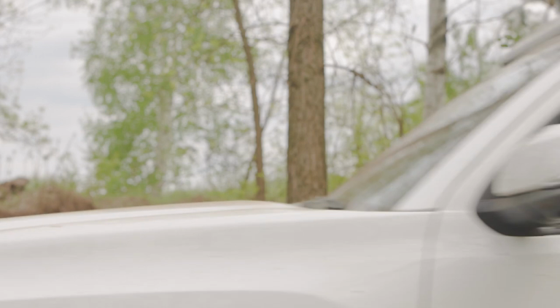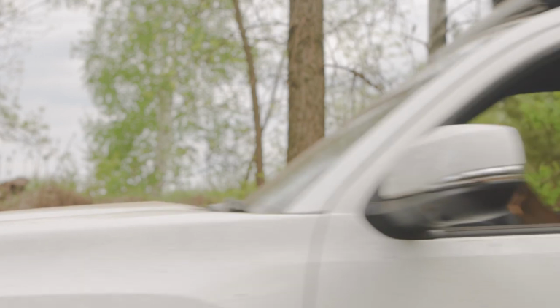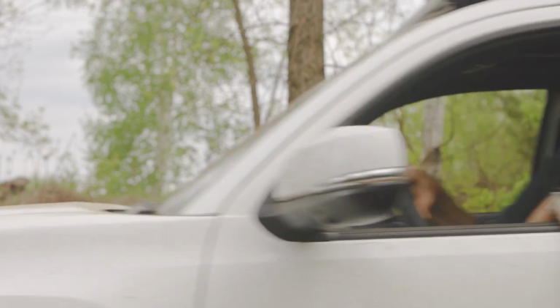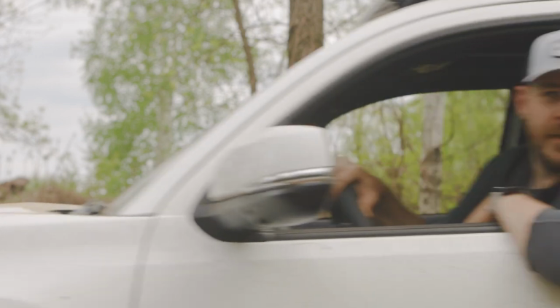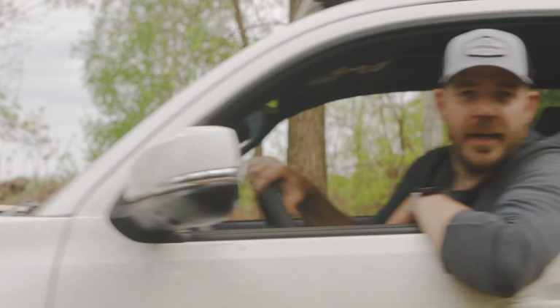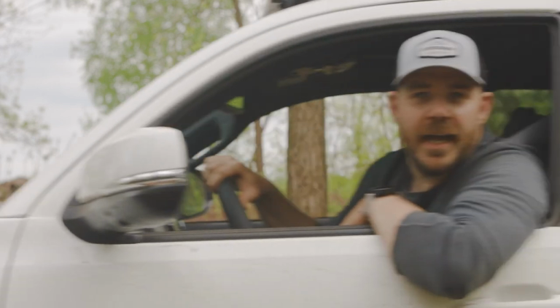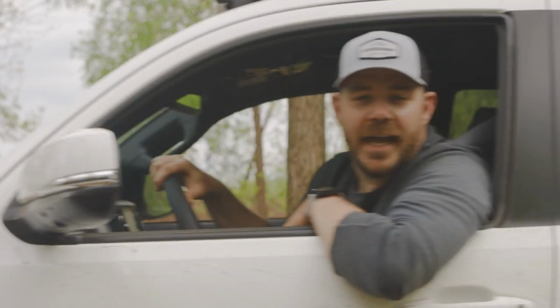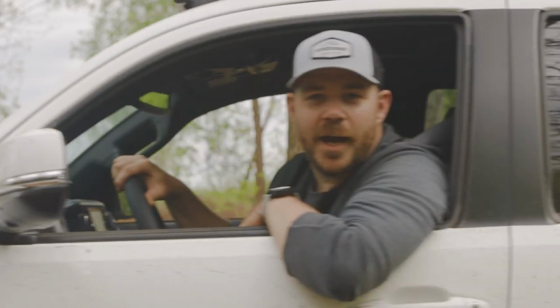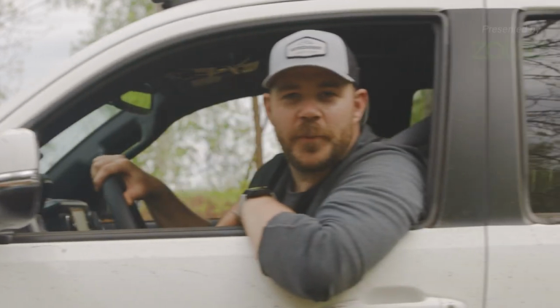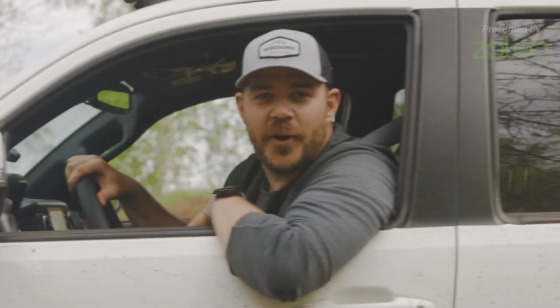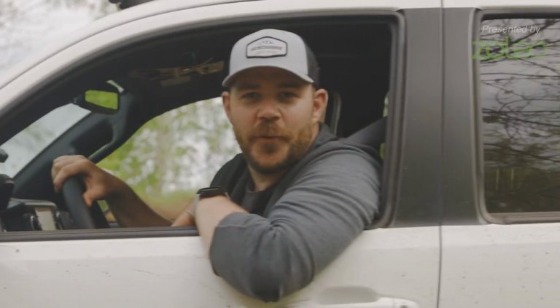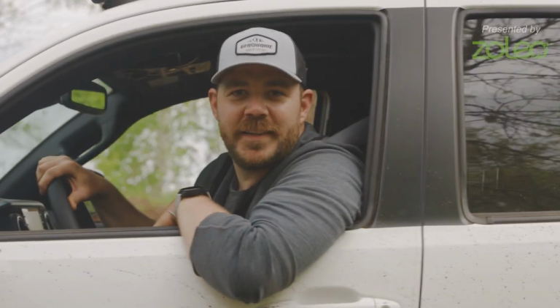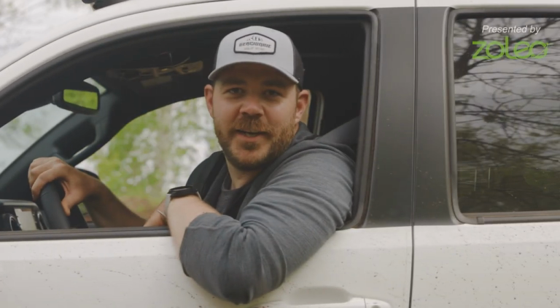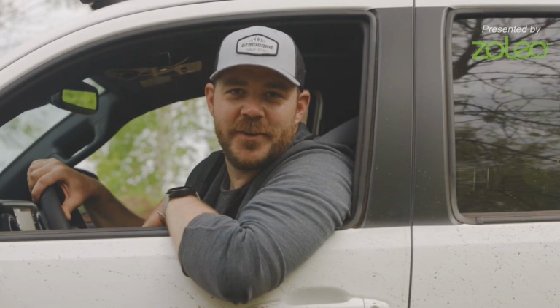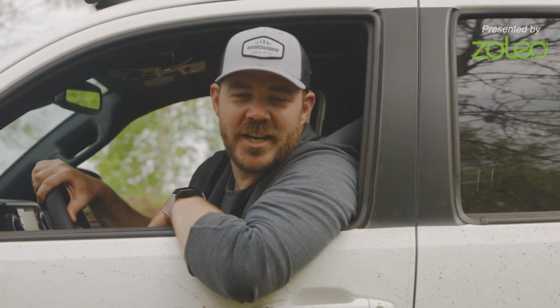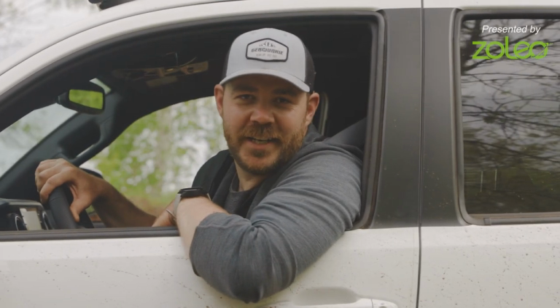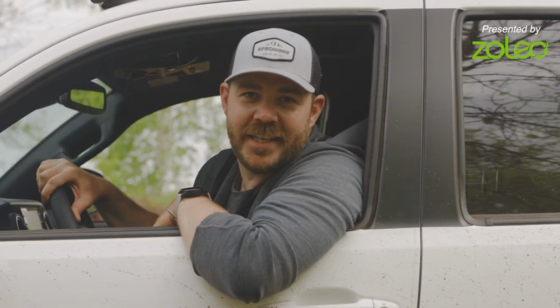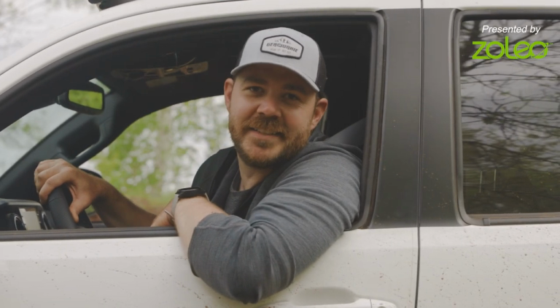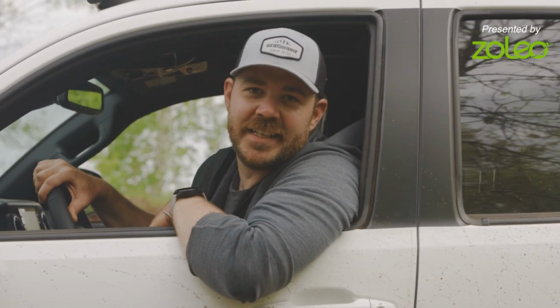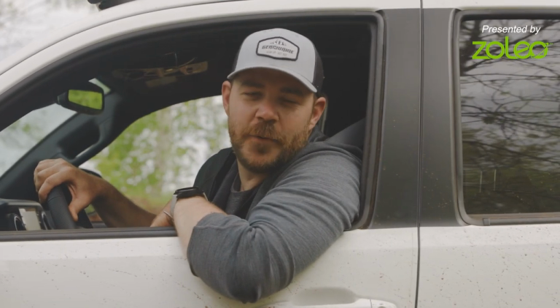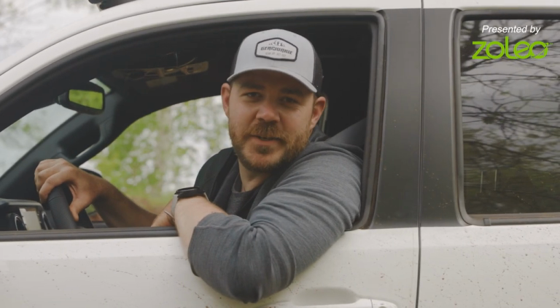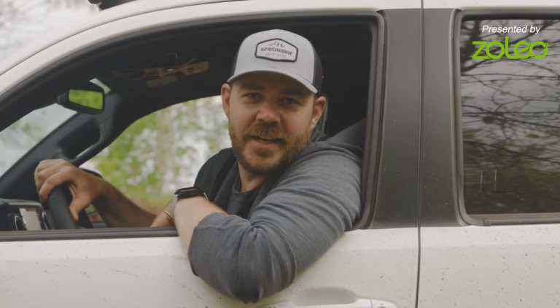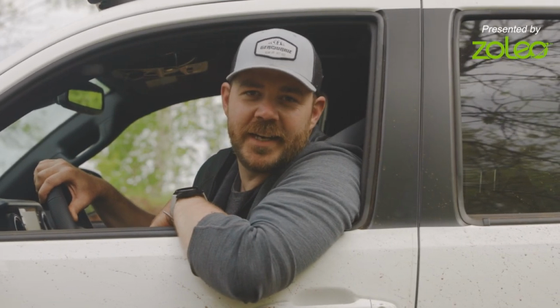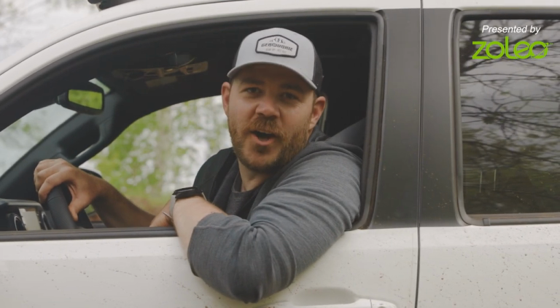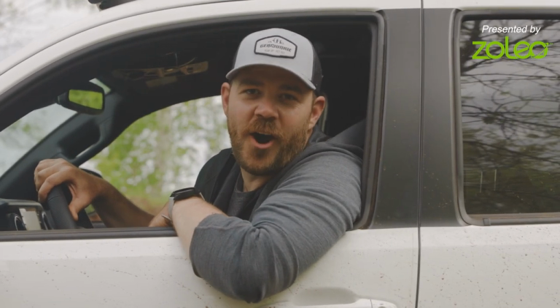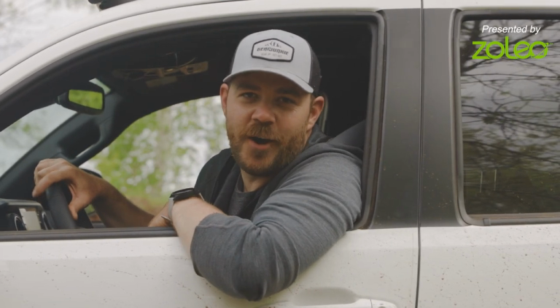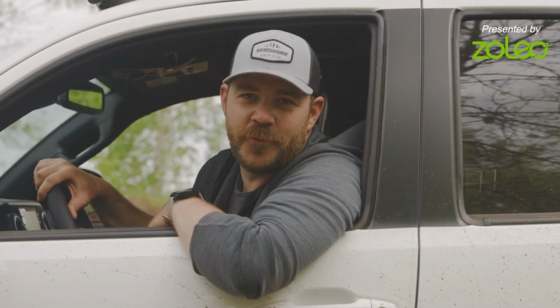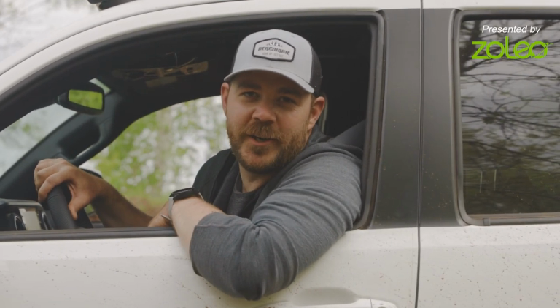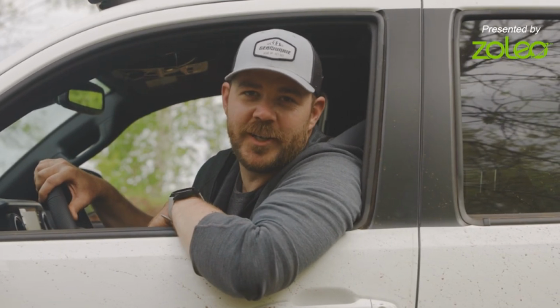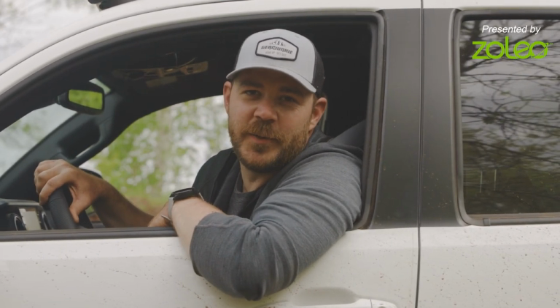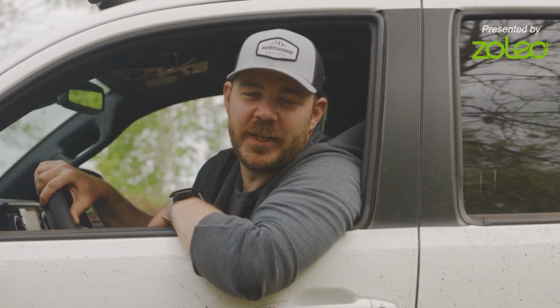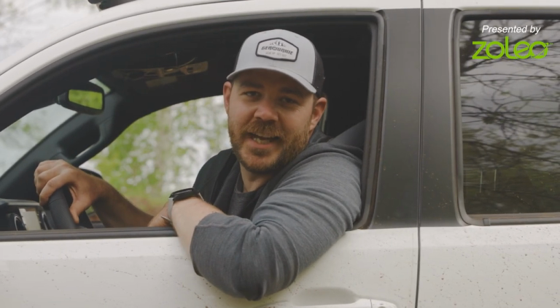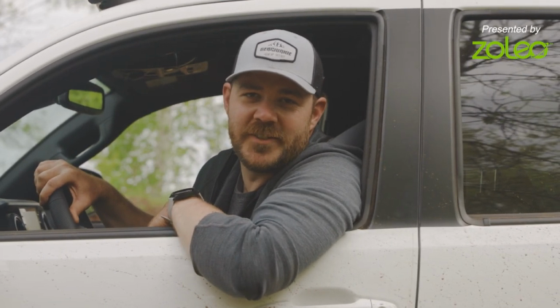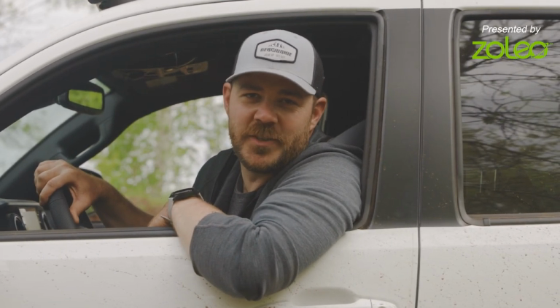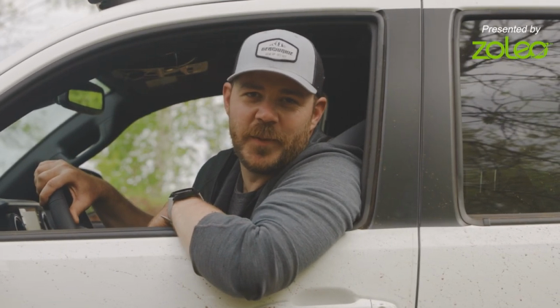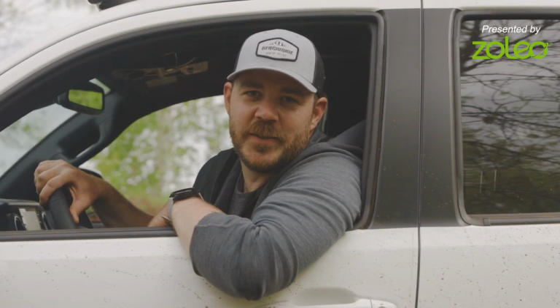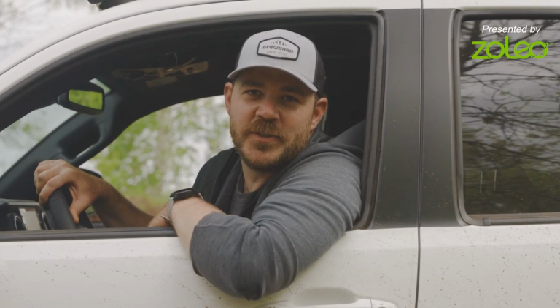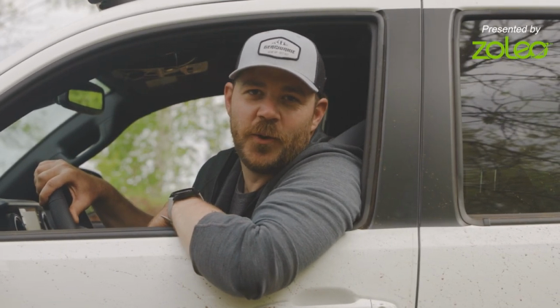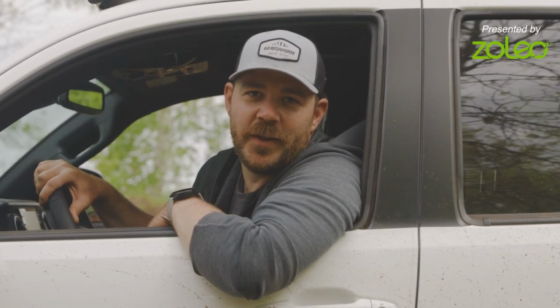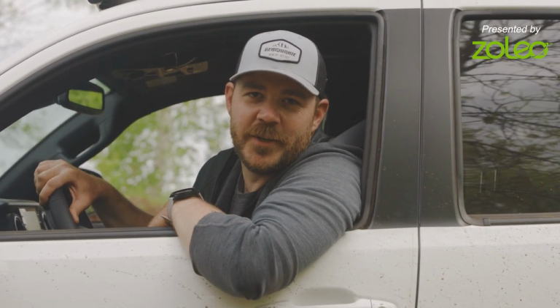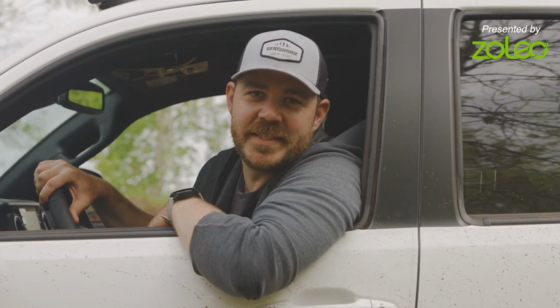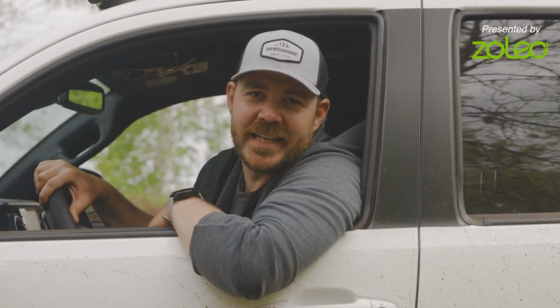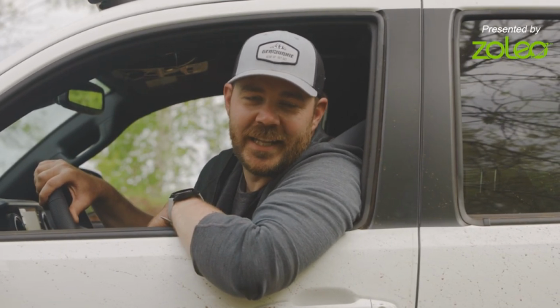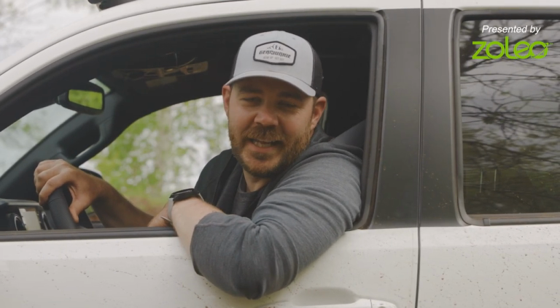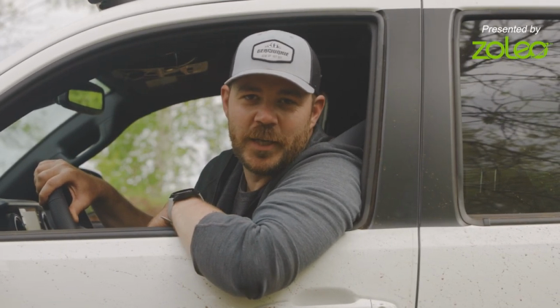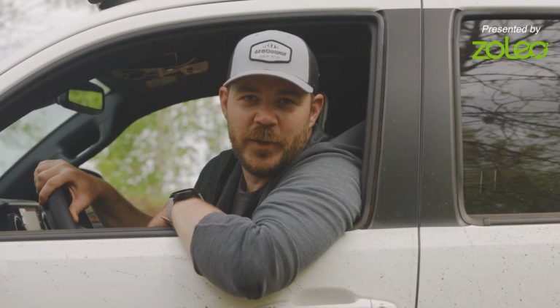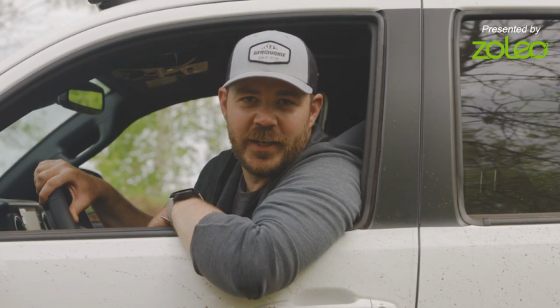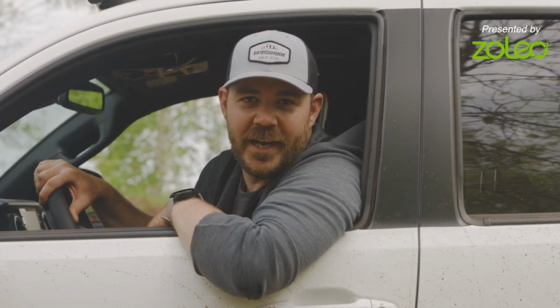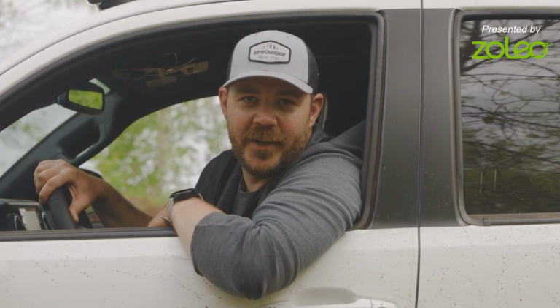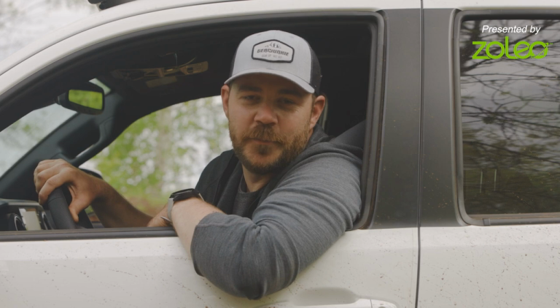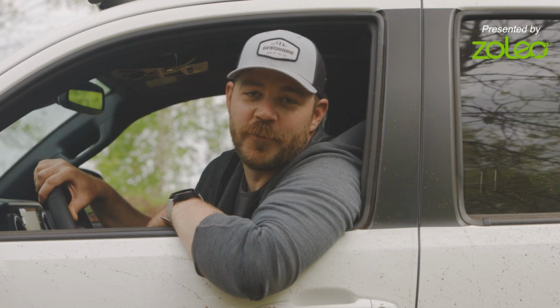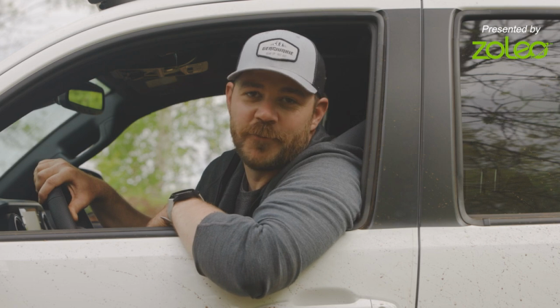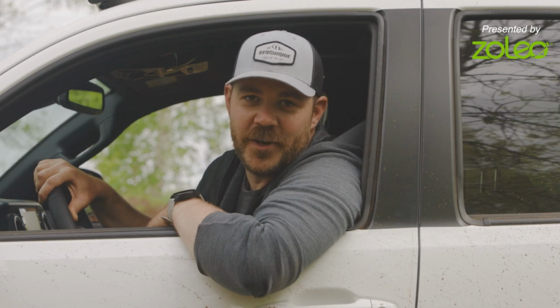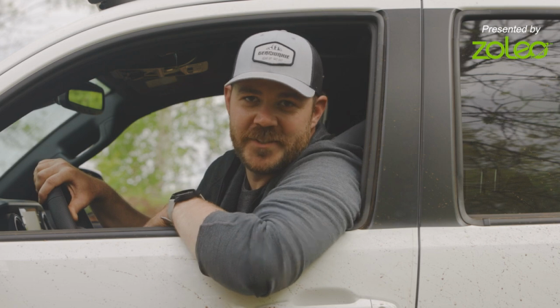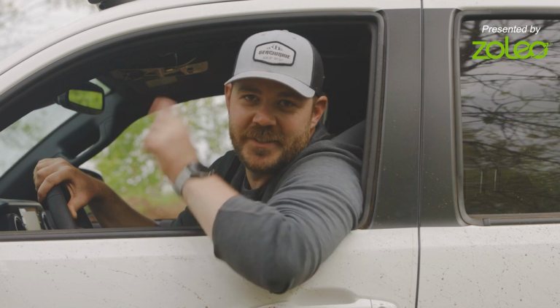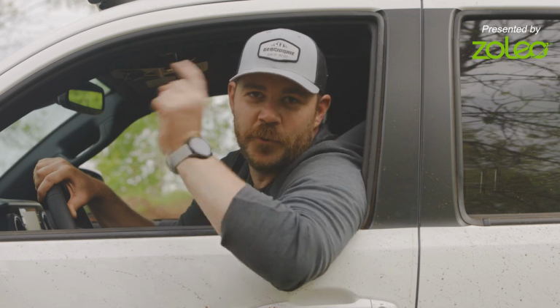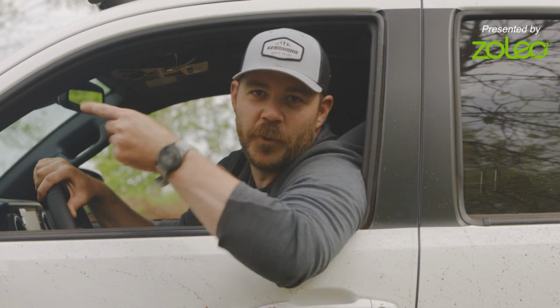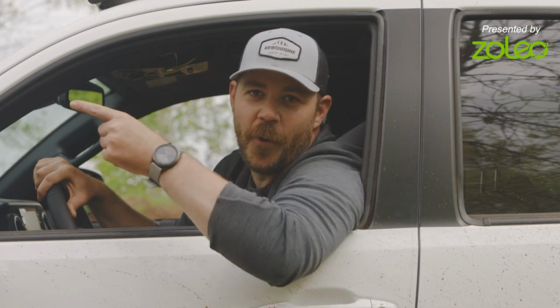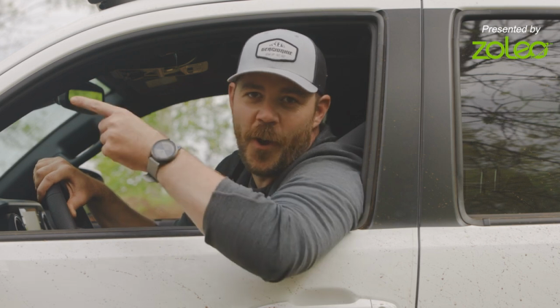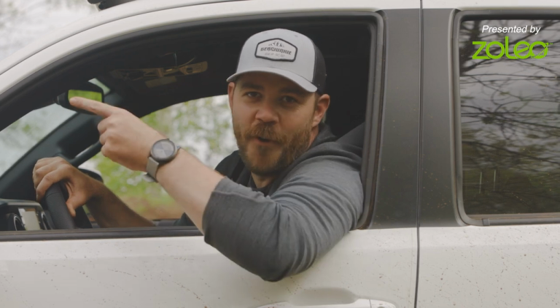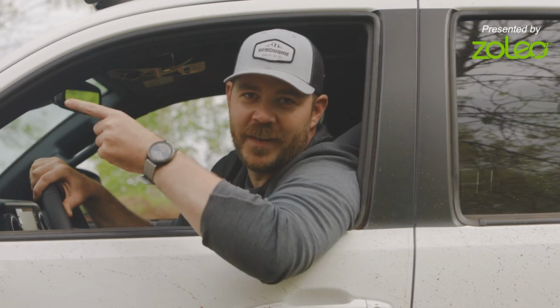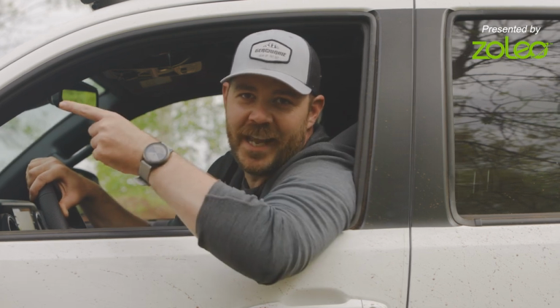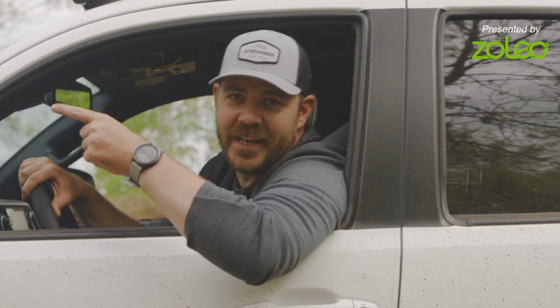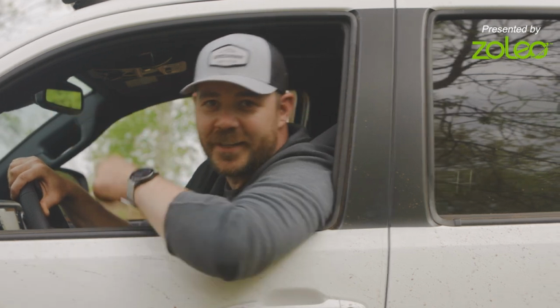Hey, I'm Kurt with Gear Junkie. Today we're talking off-grid communication with the Zolio satellite communicator, but first we're going overlanding.